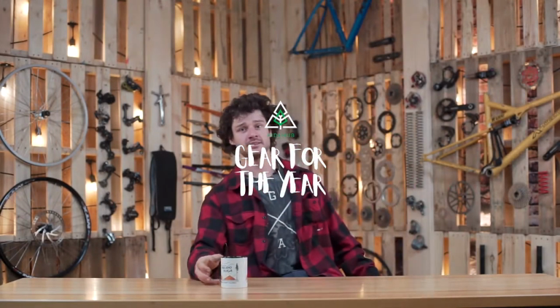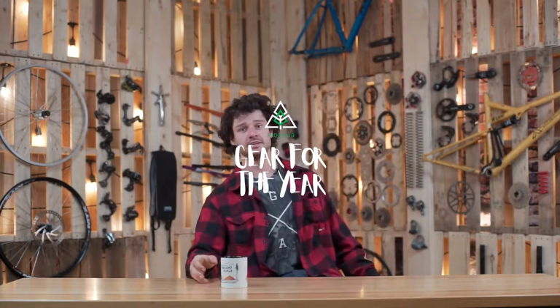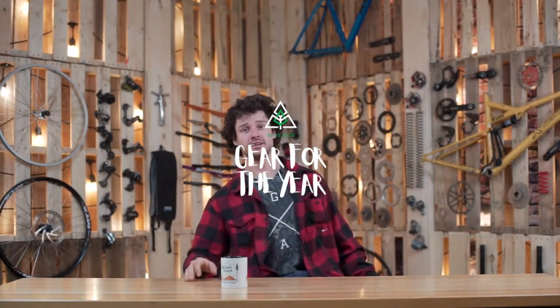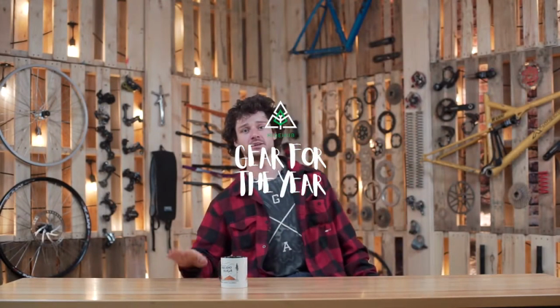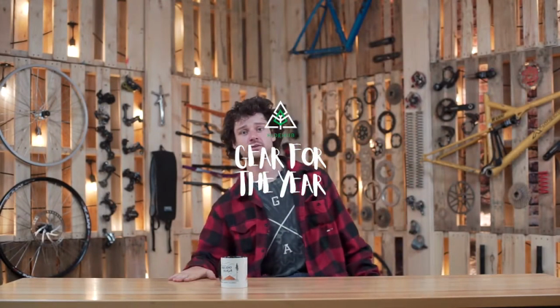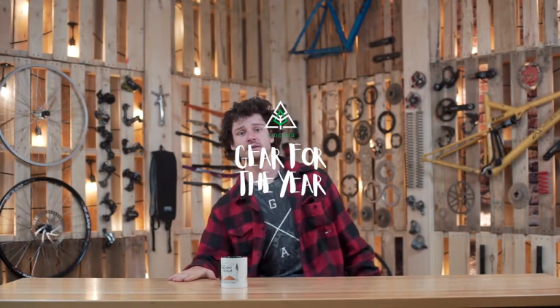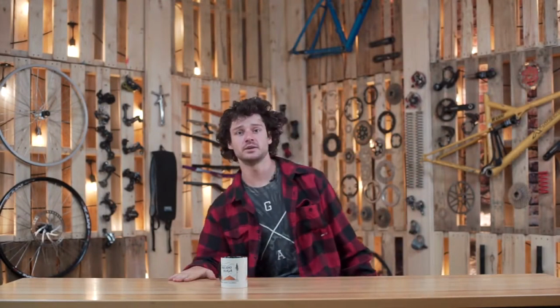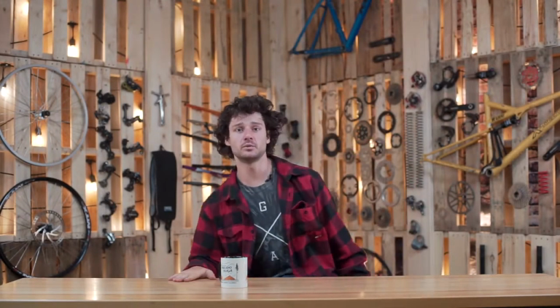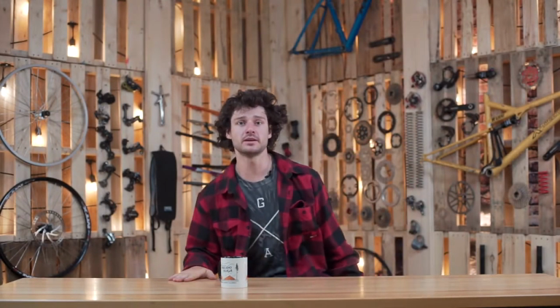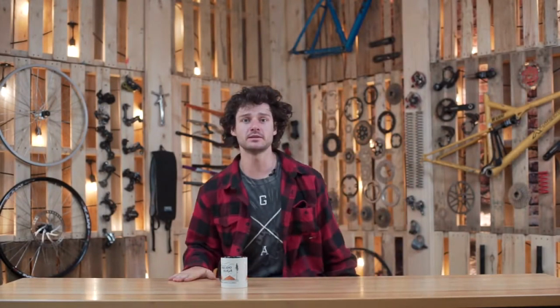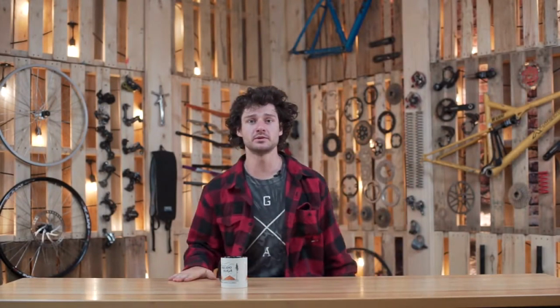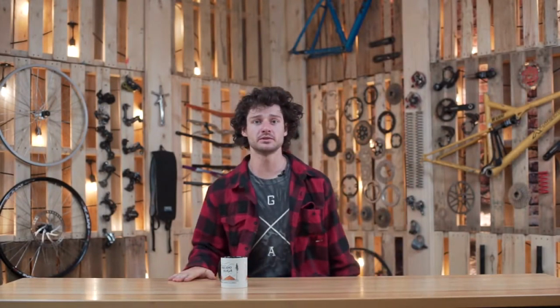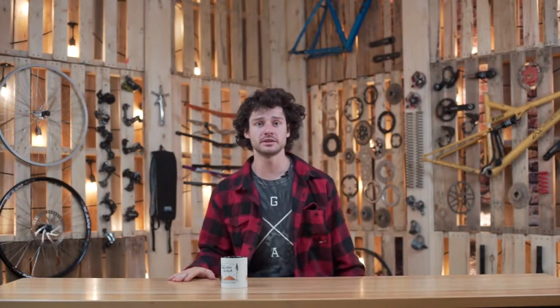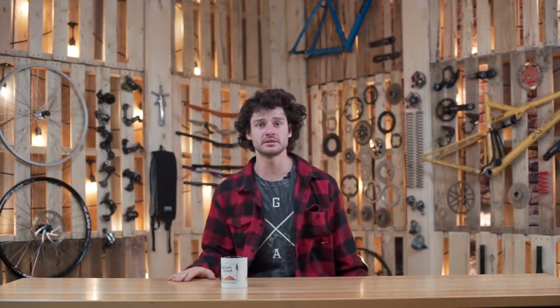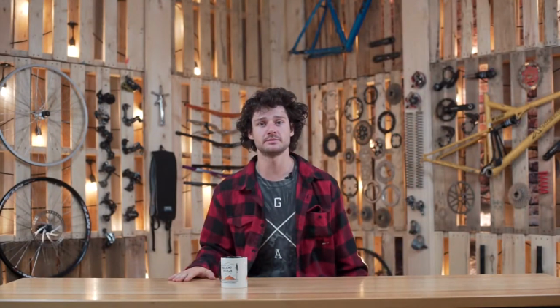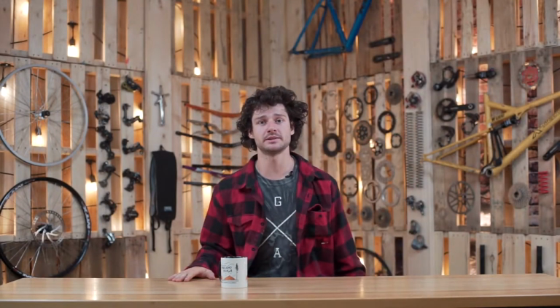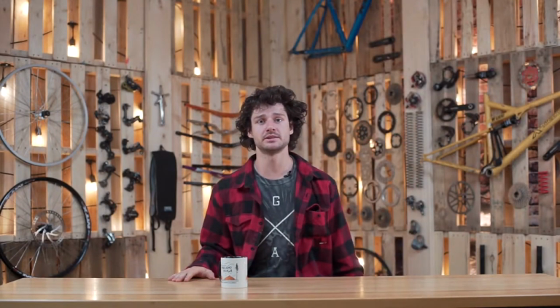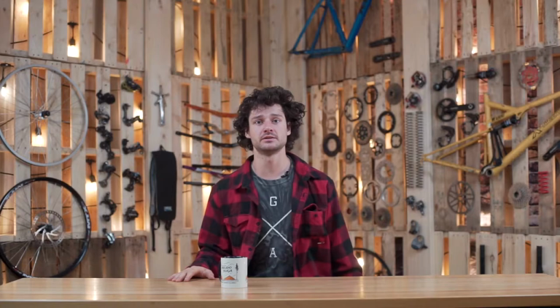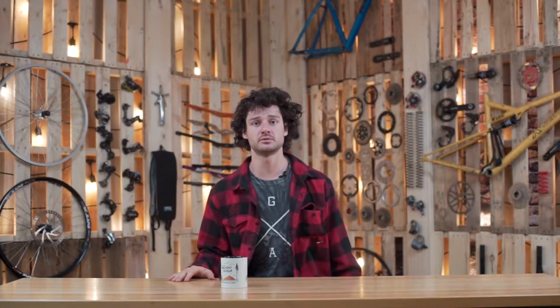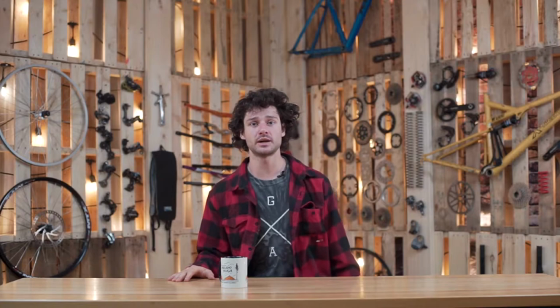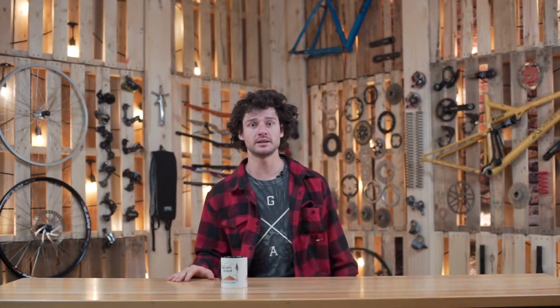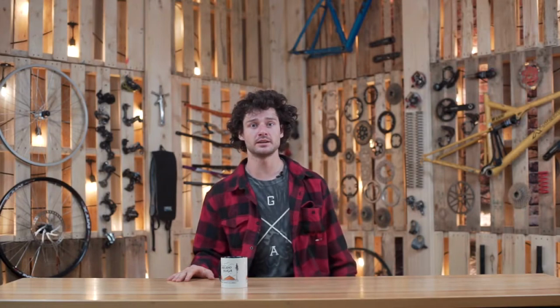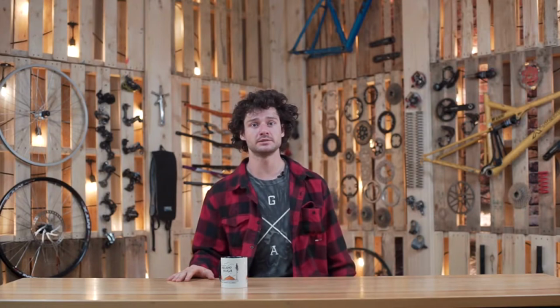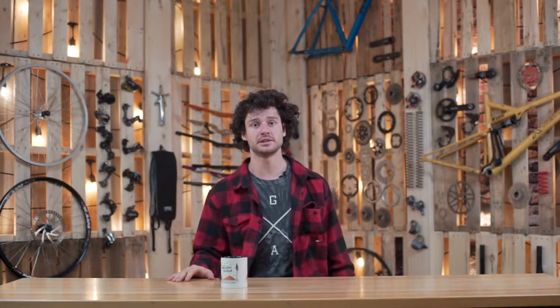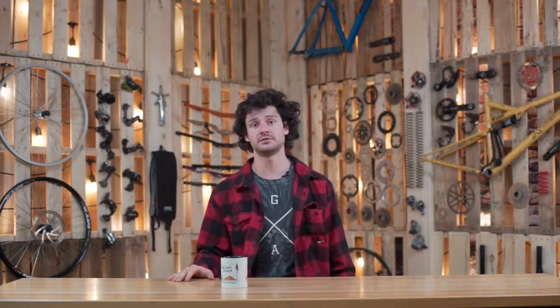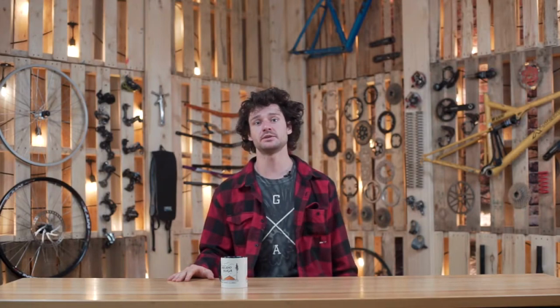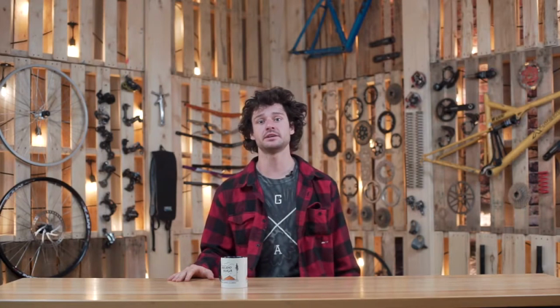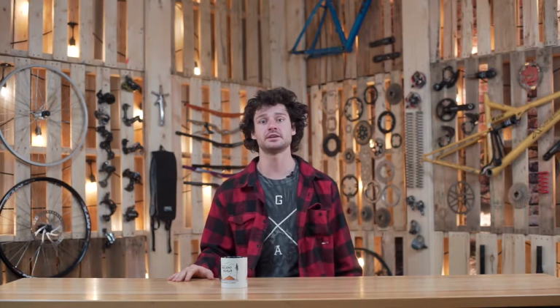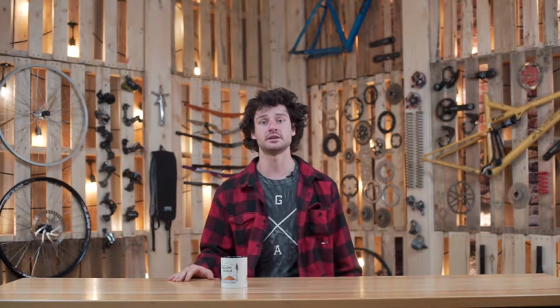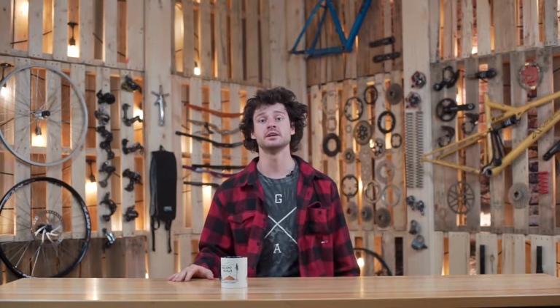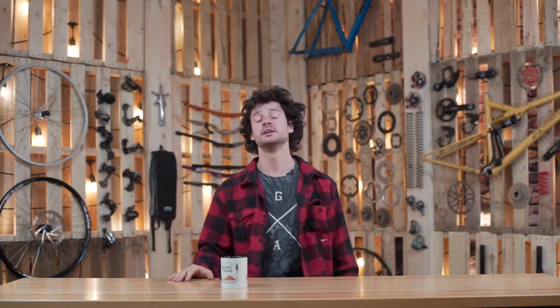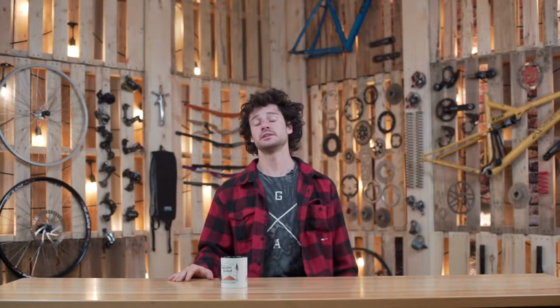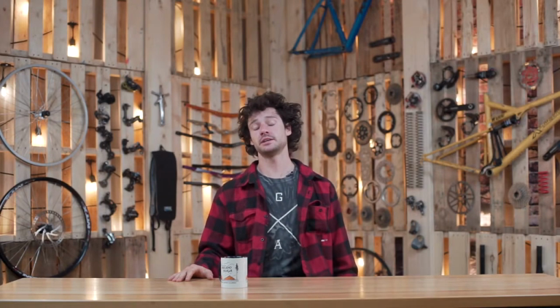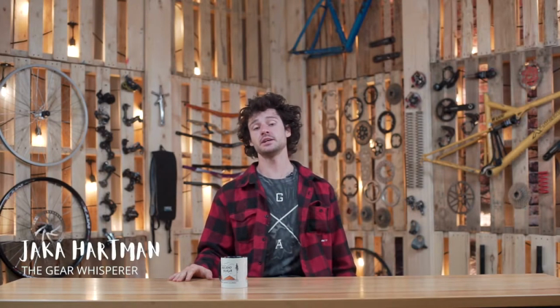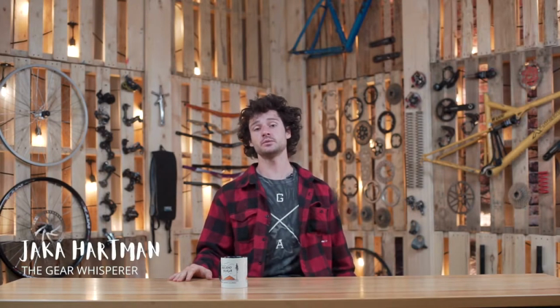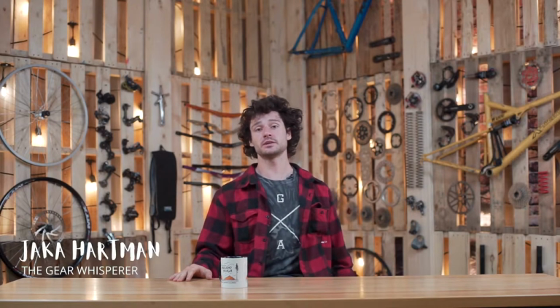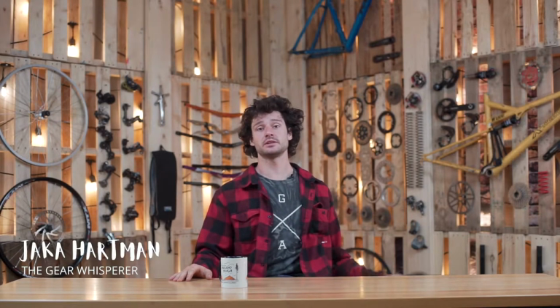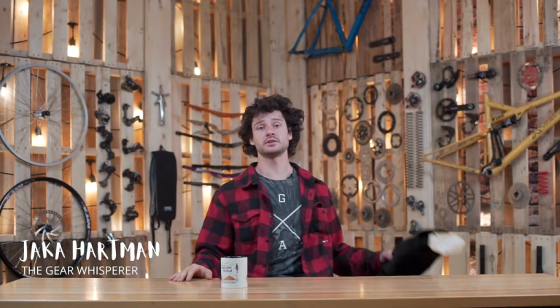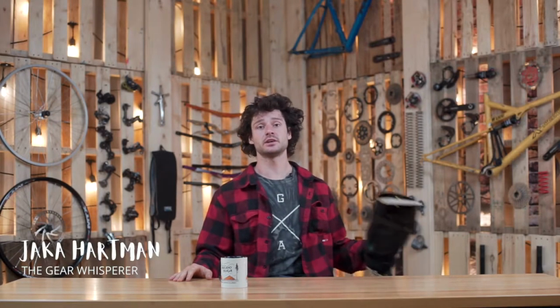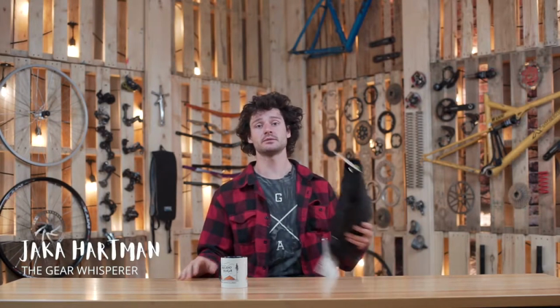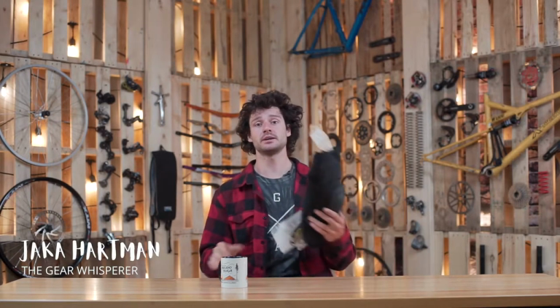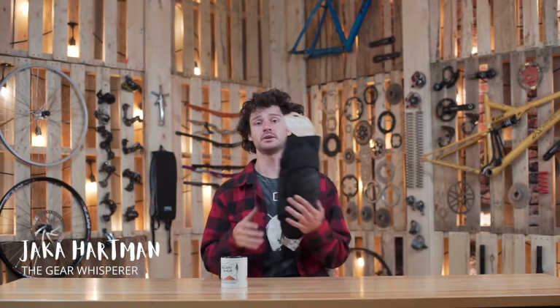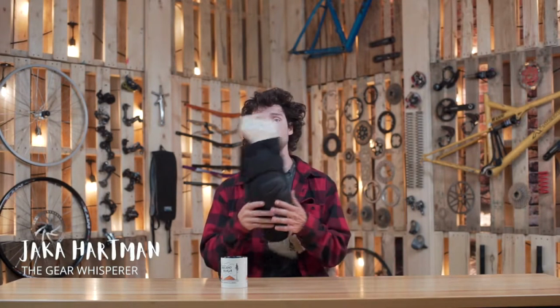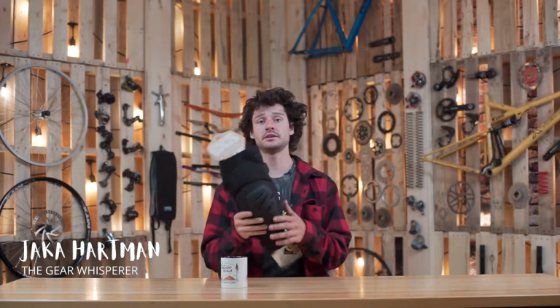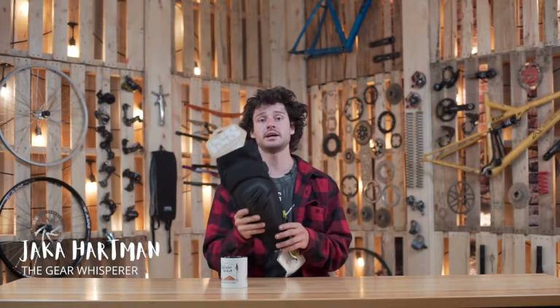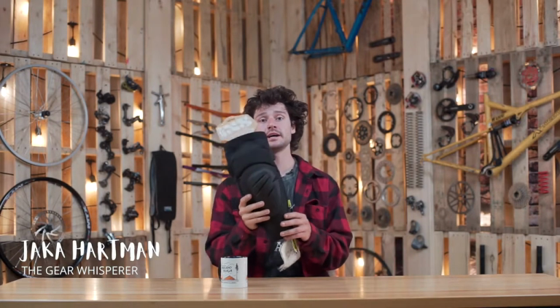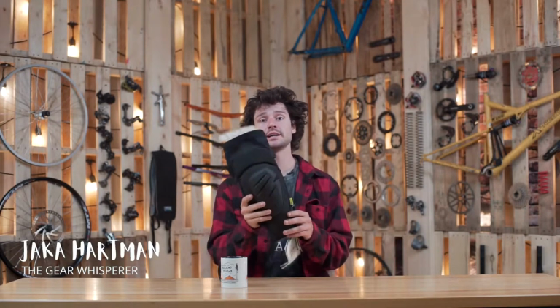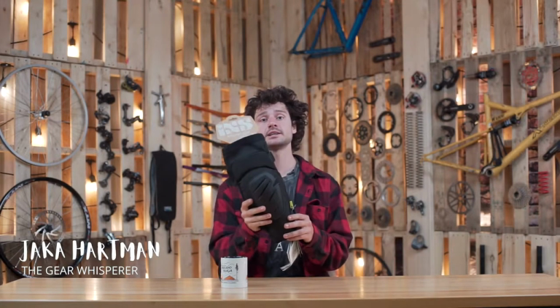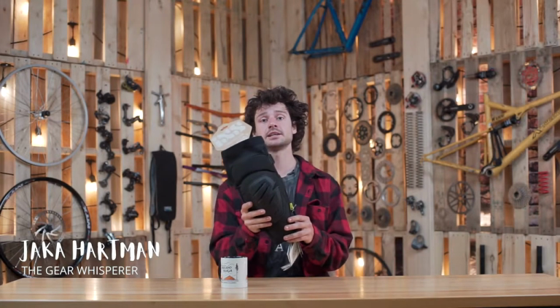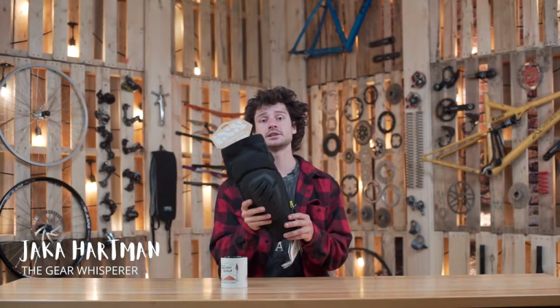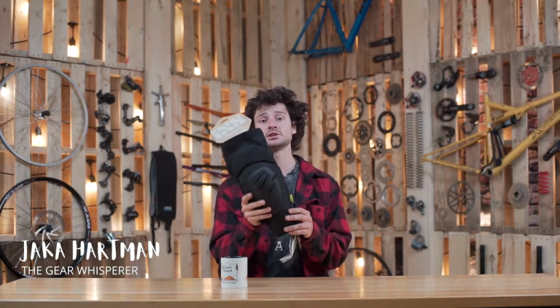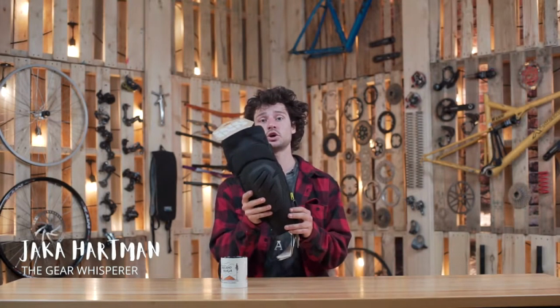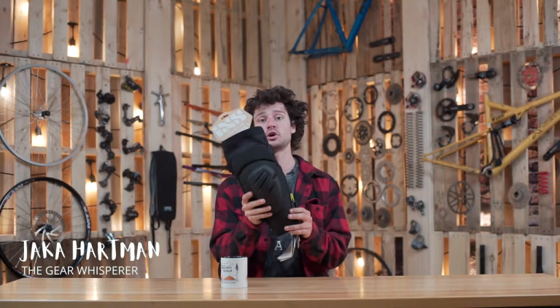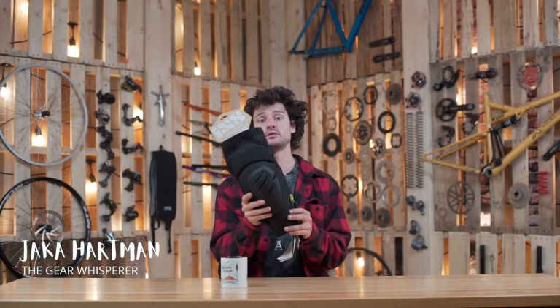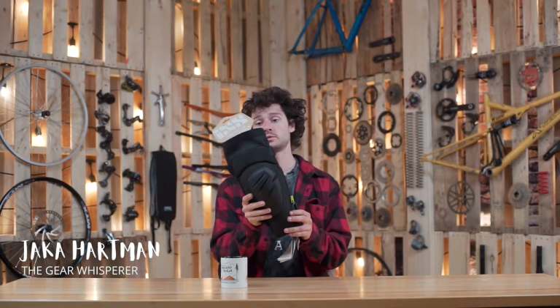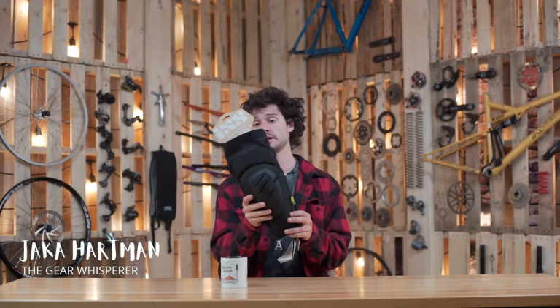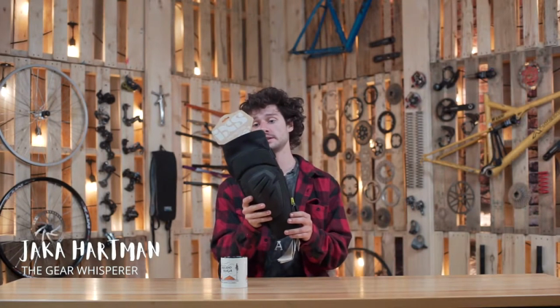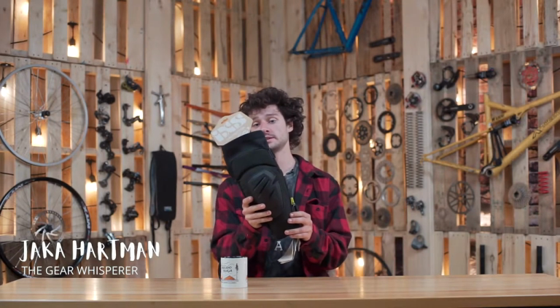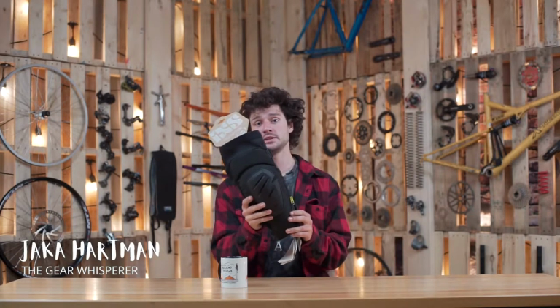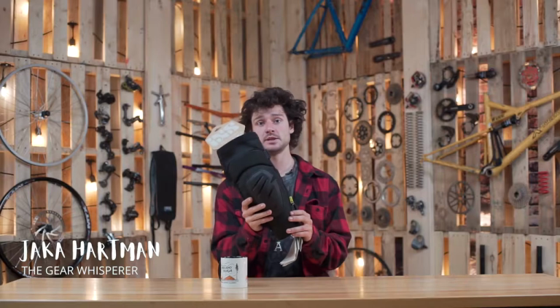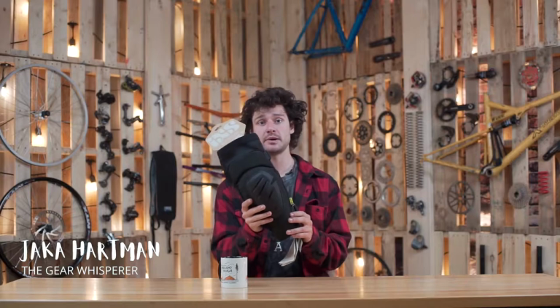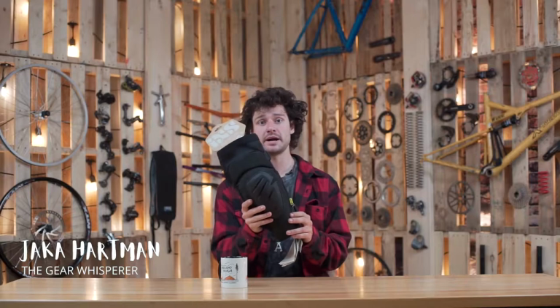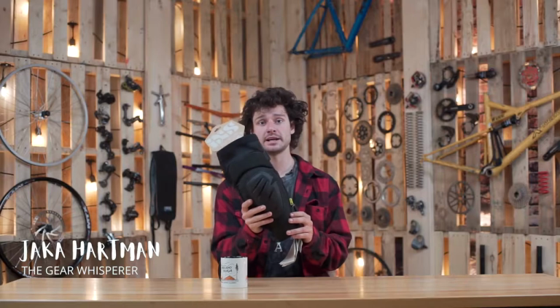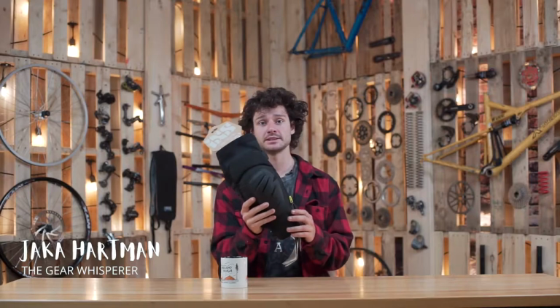Hello and welcome to another episode of RideHub's Gear for the Year. Today we're going to talk about the IXS Carve Race Kneepads.